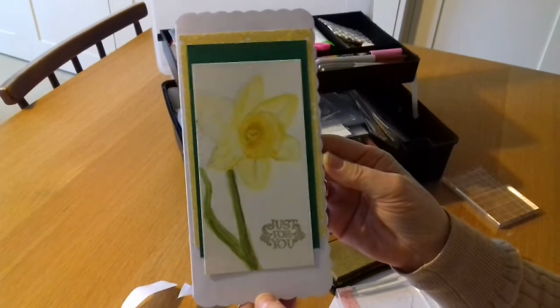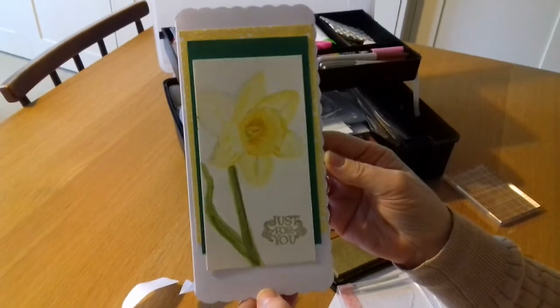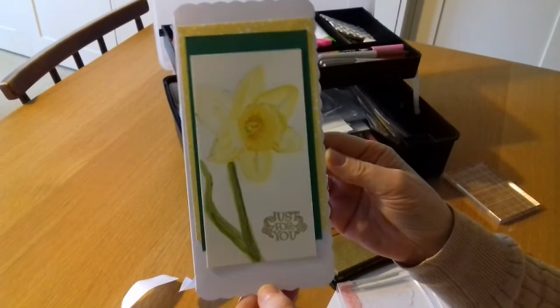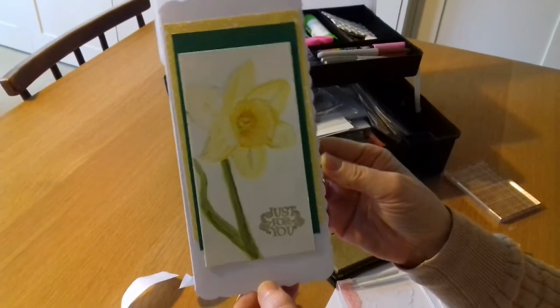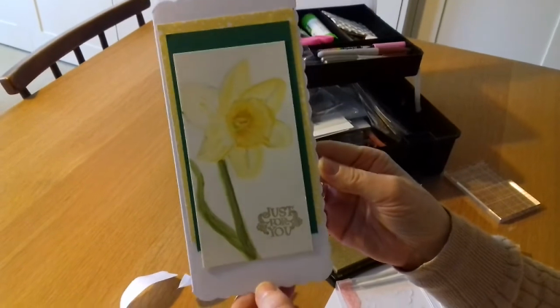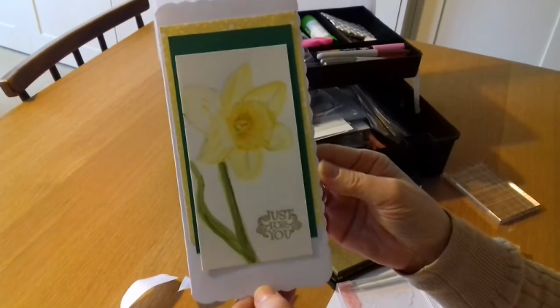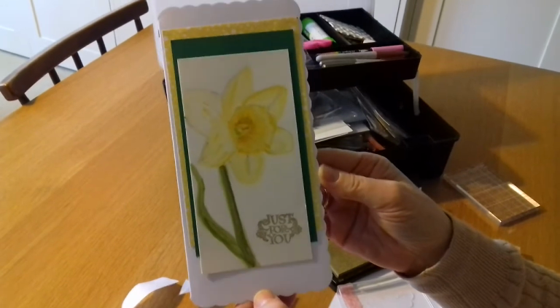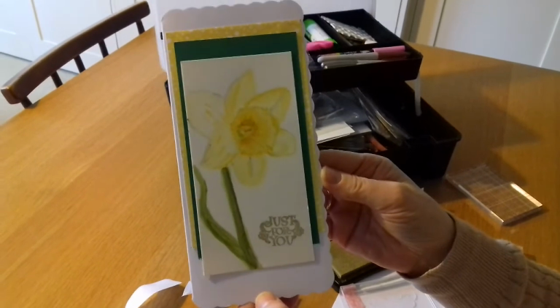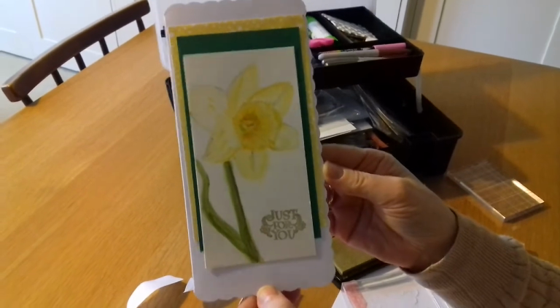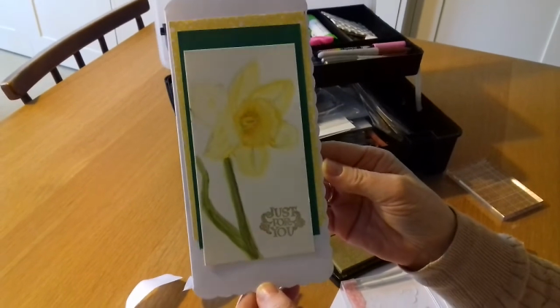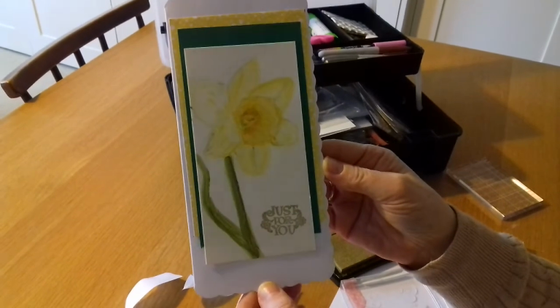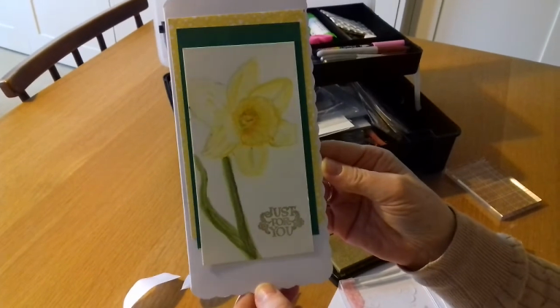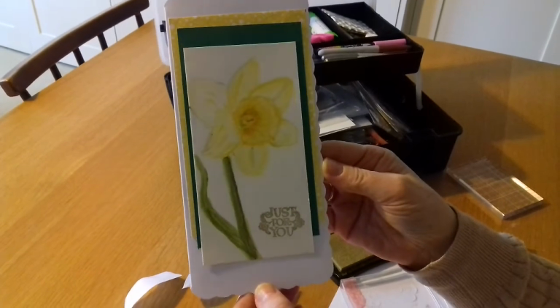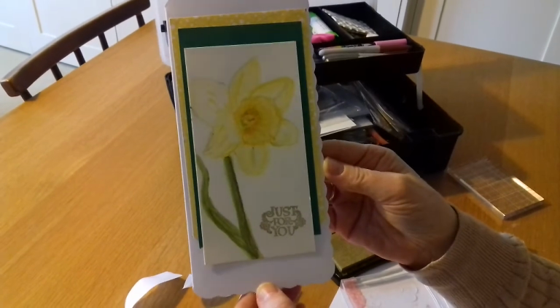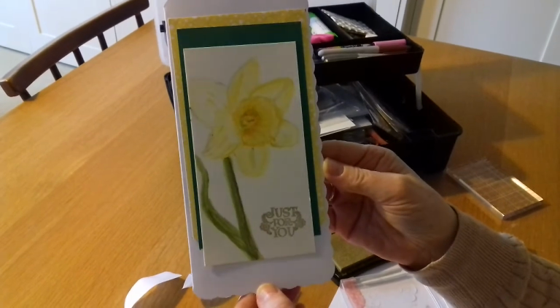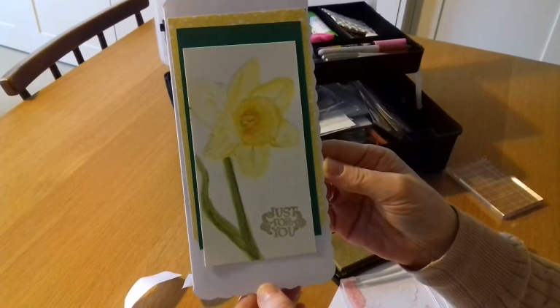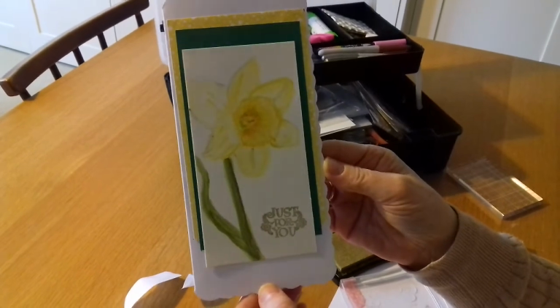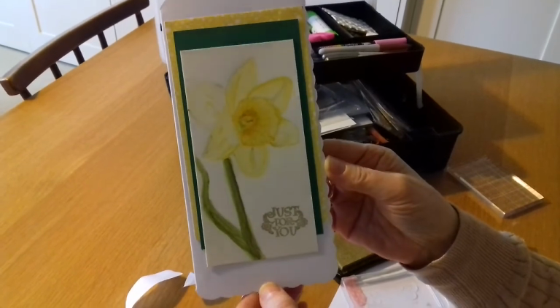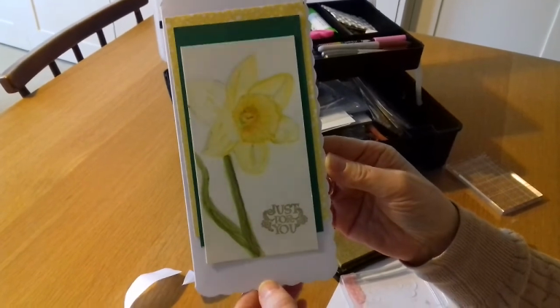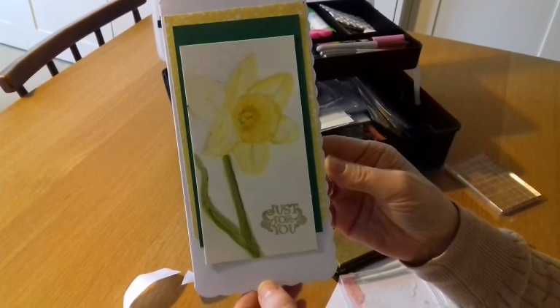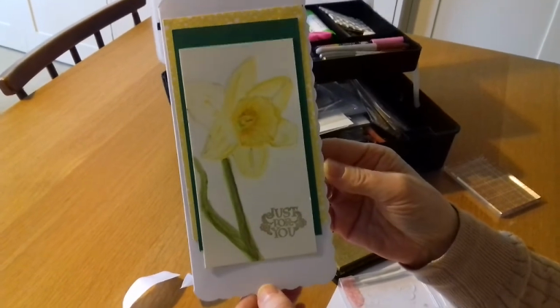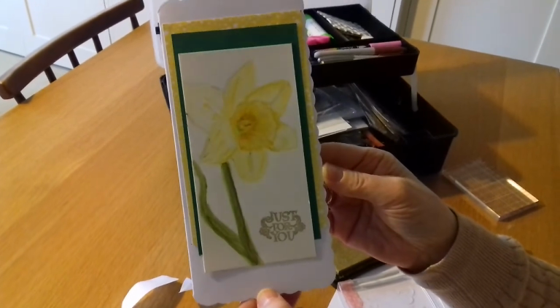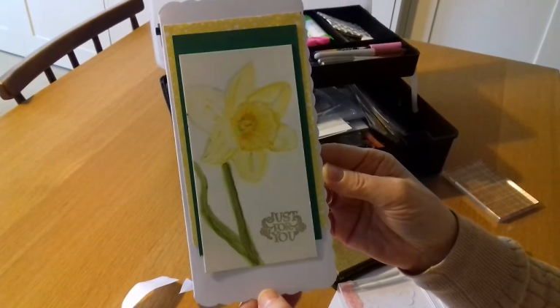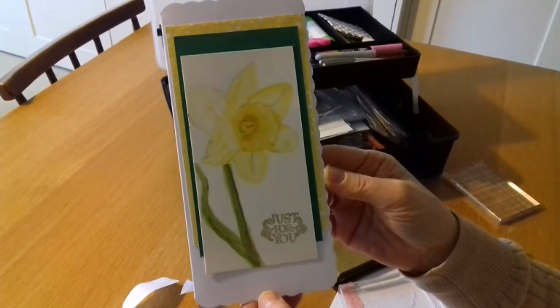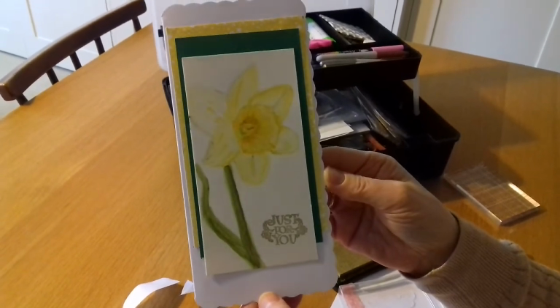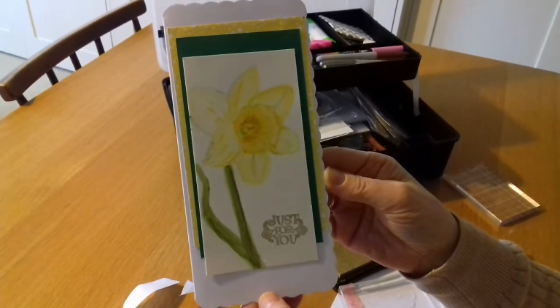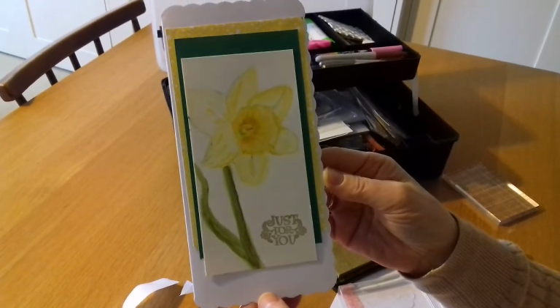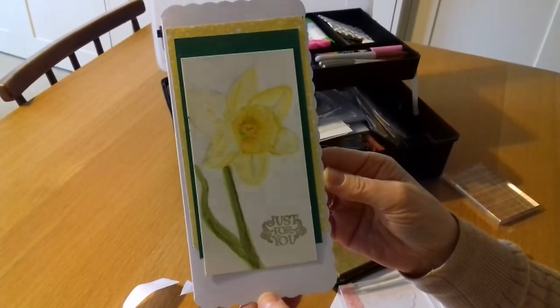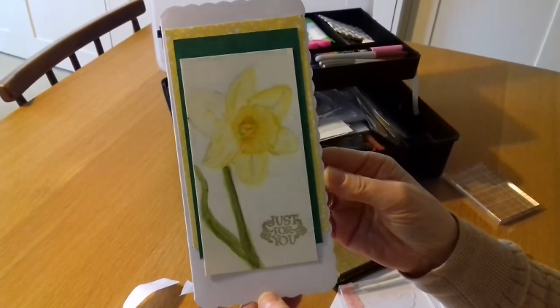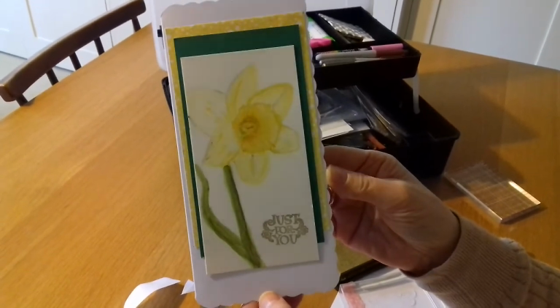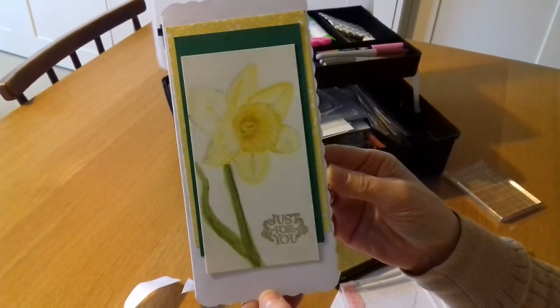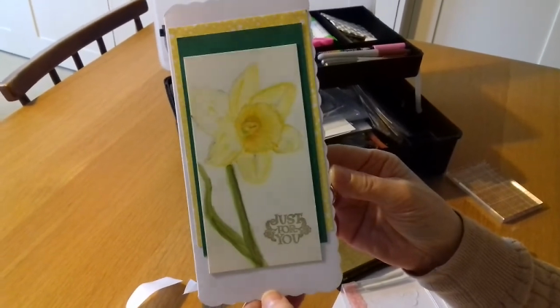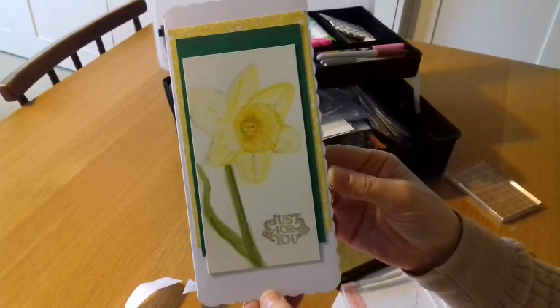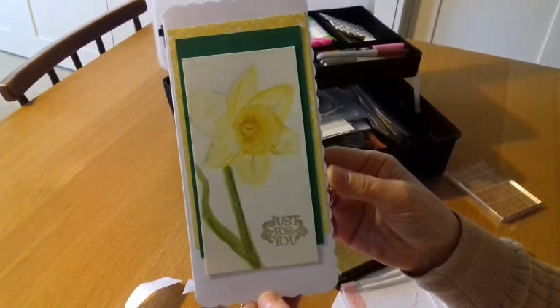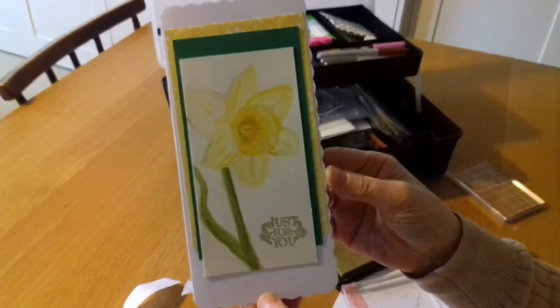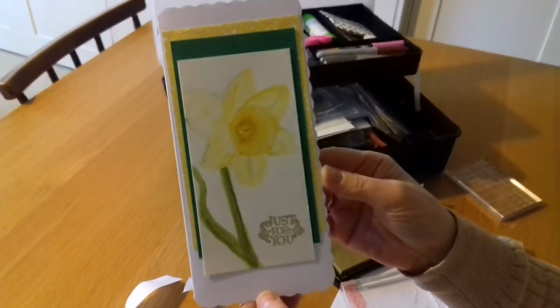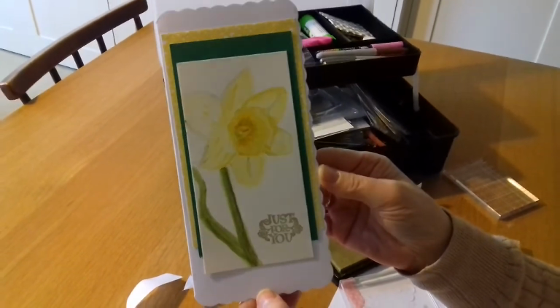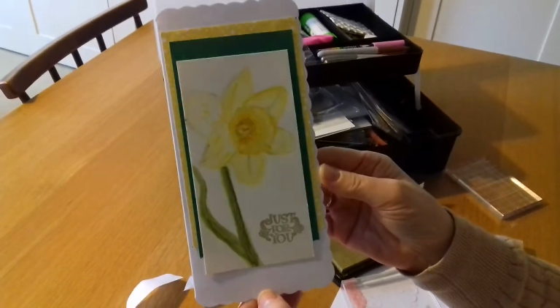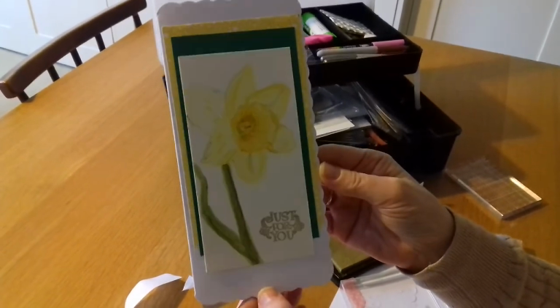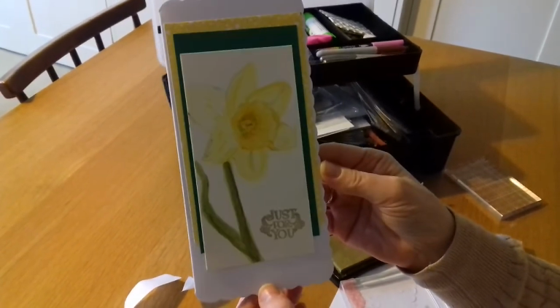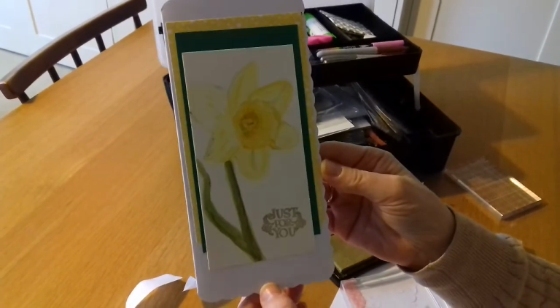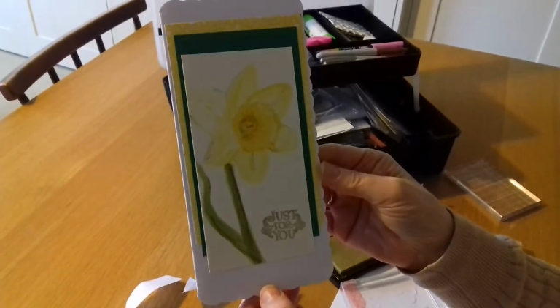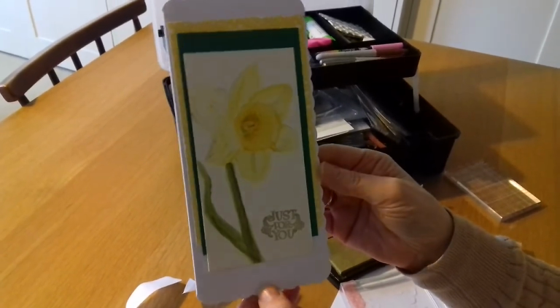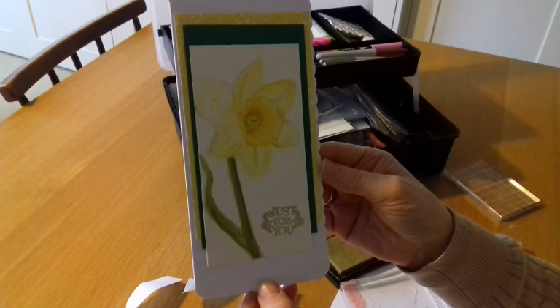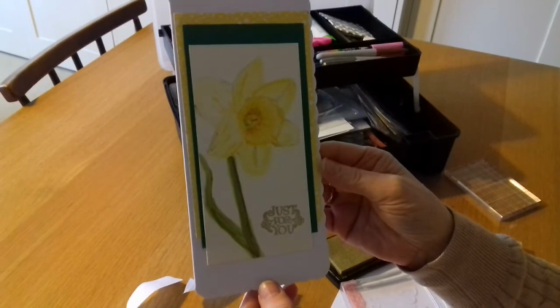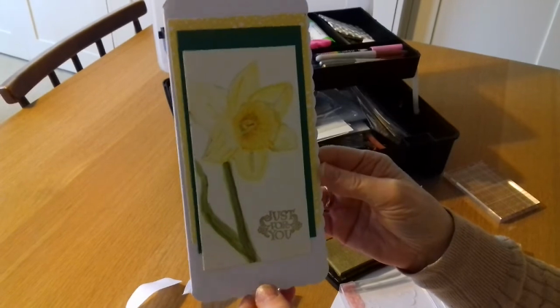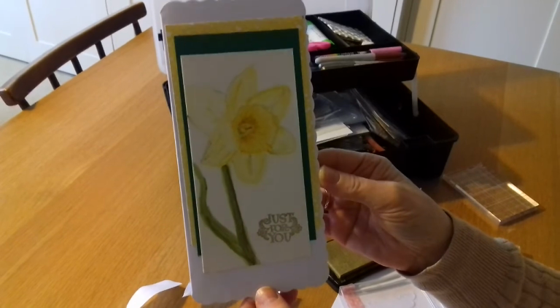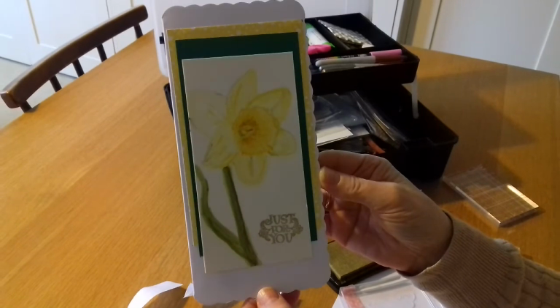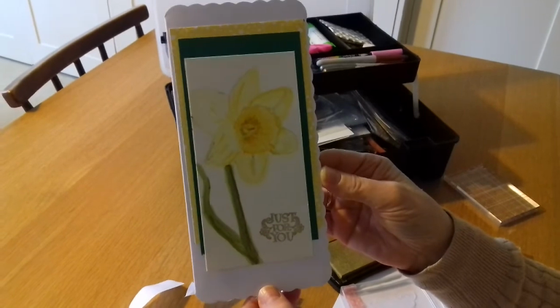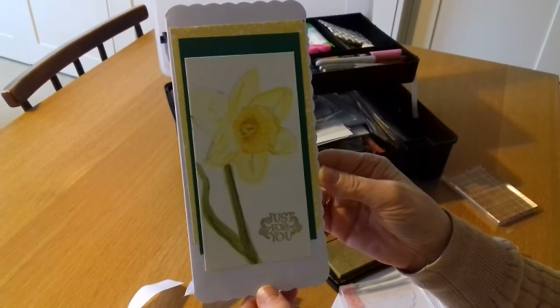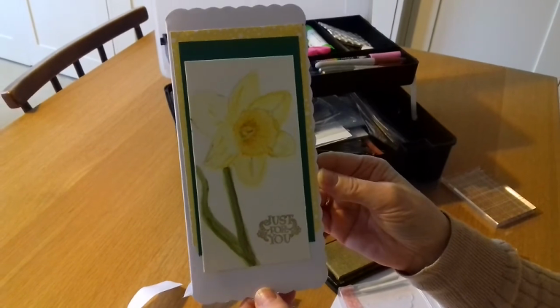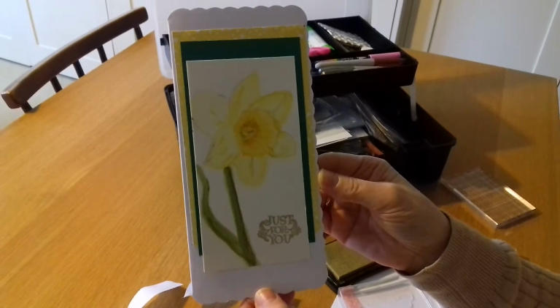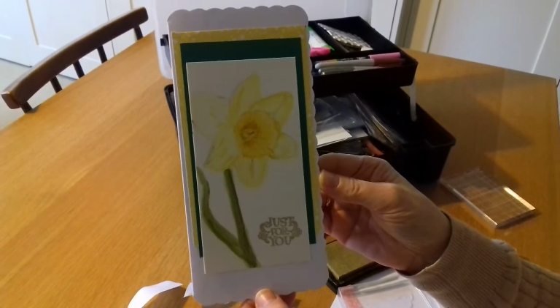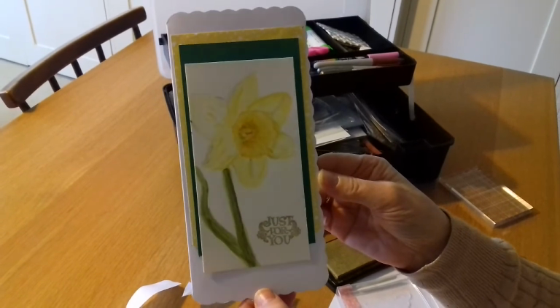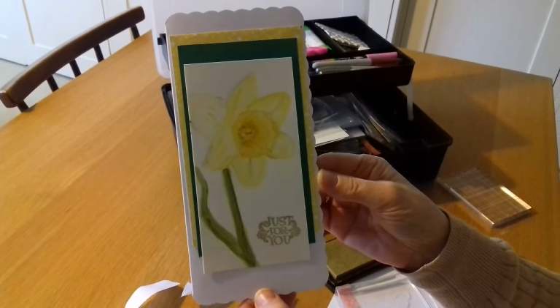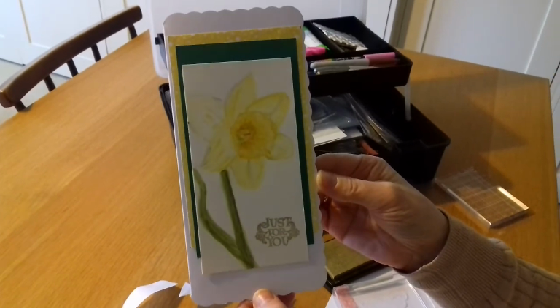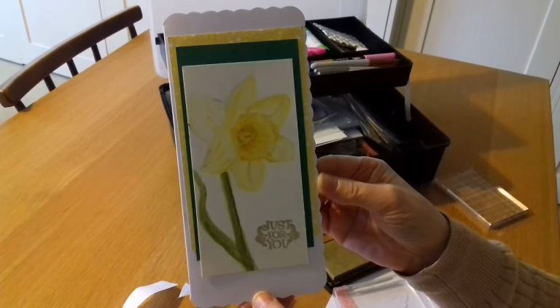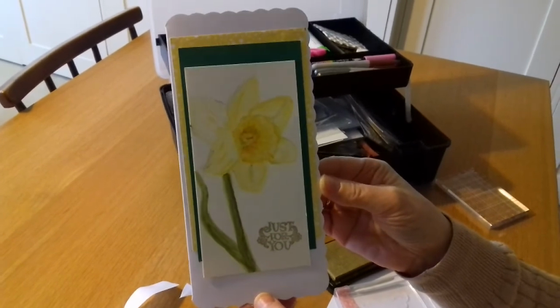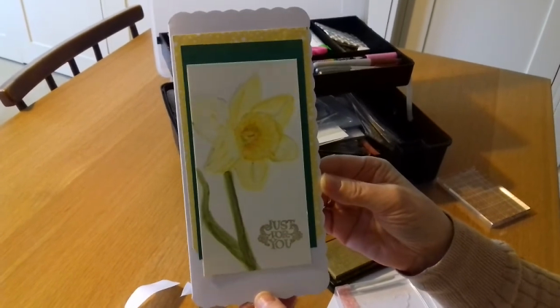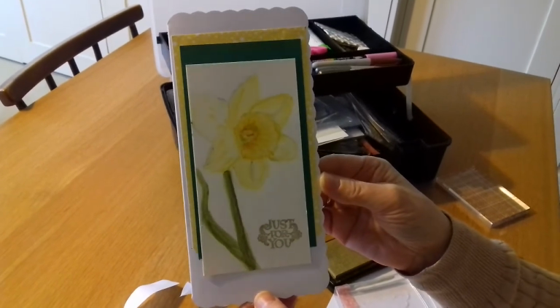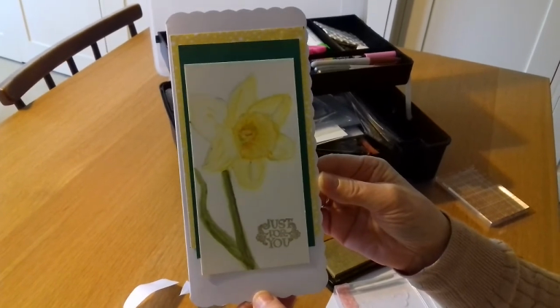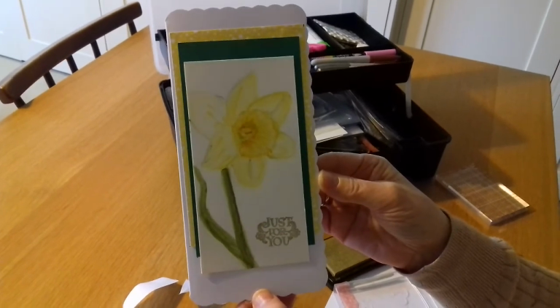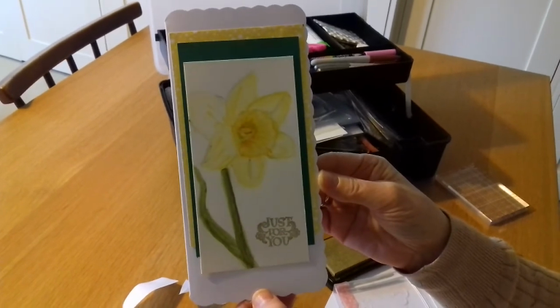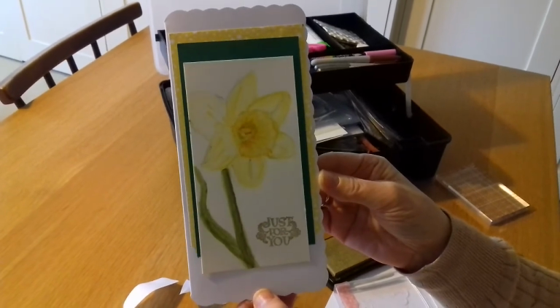Please go over to all the other collaborators and see what they've done. I'll see you next week. Bye bye.